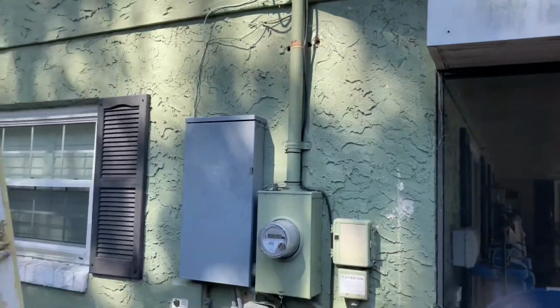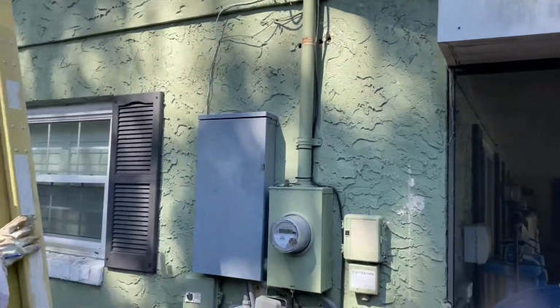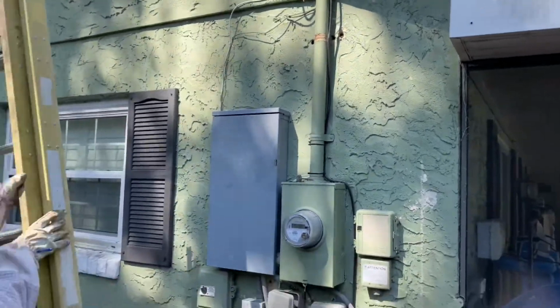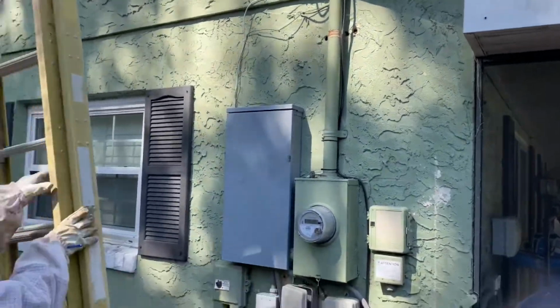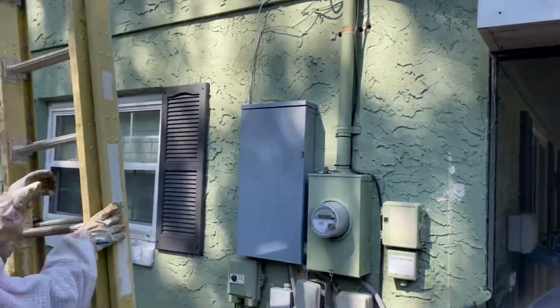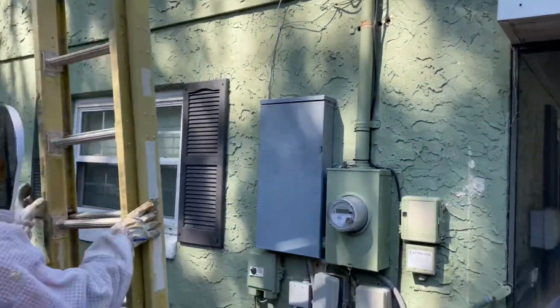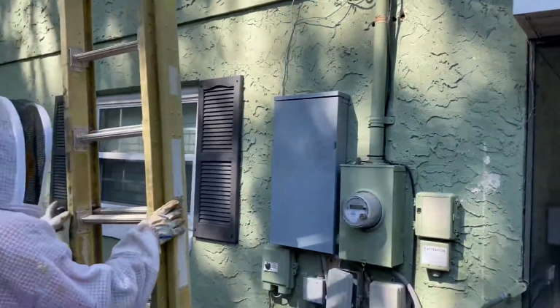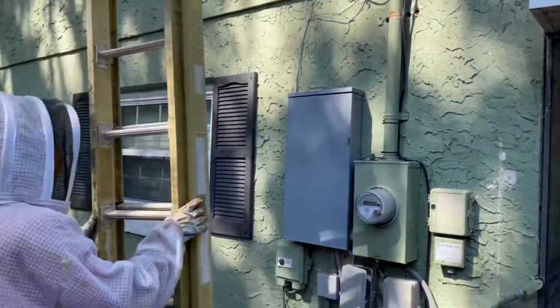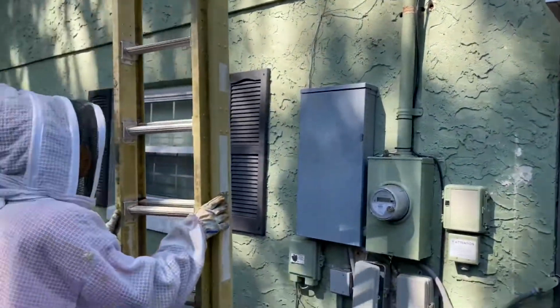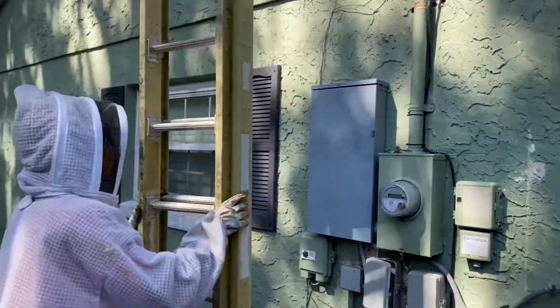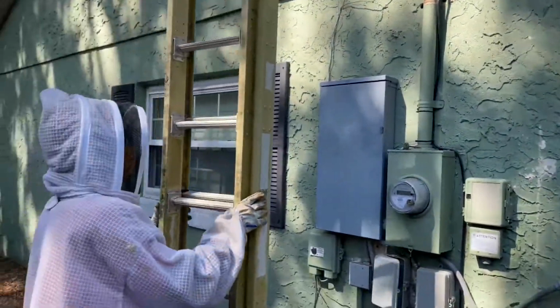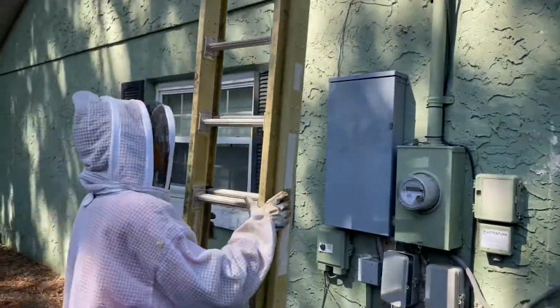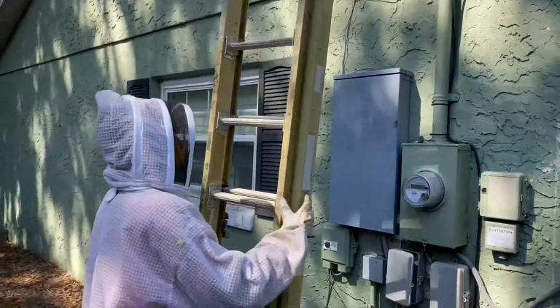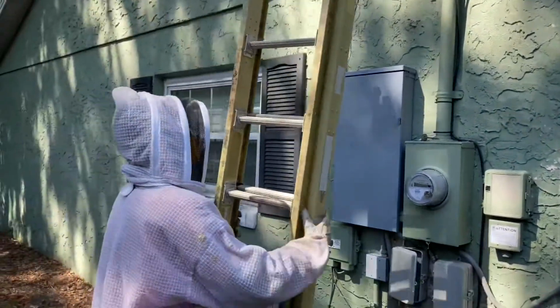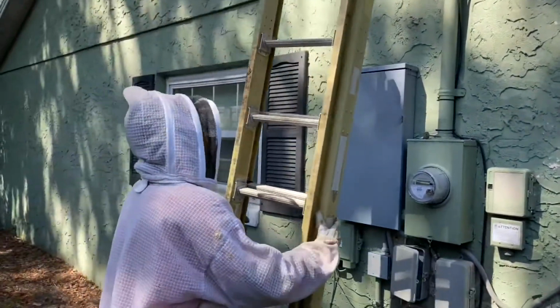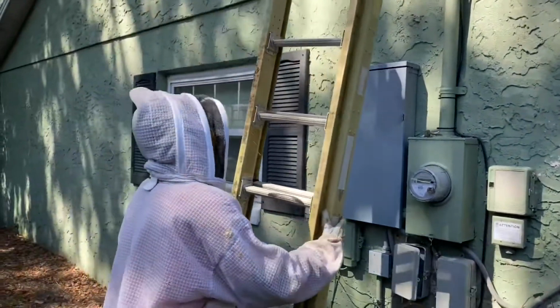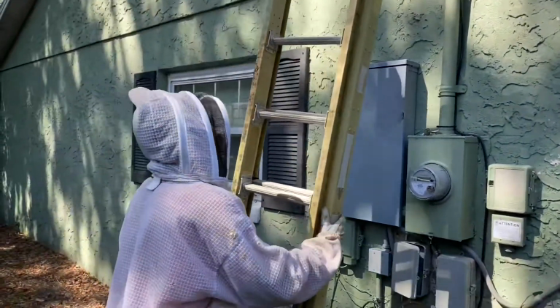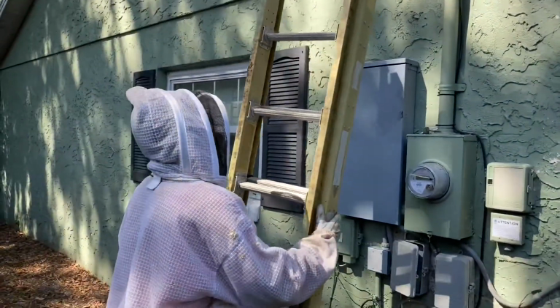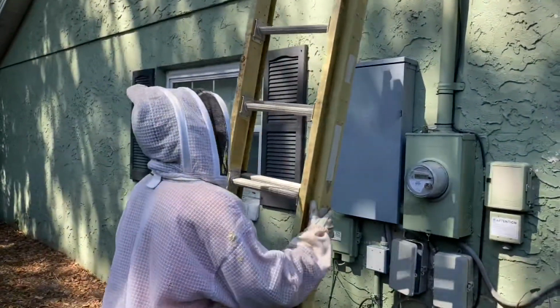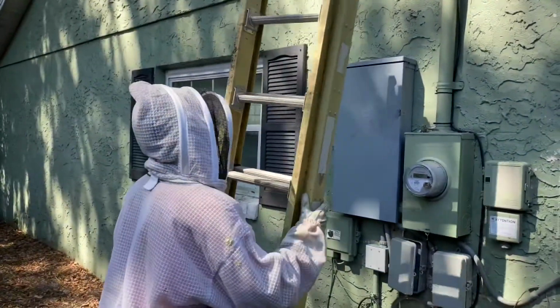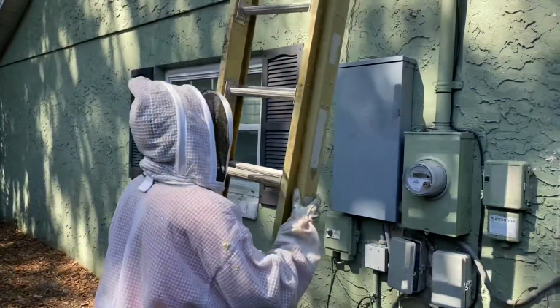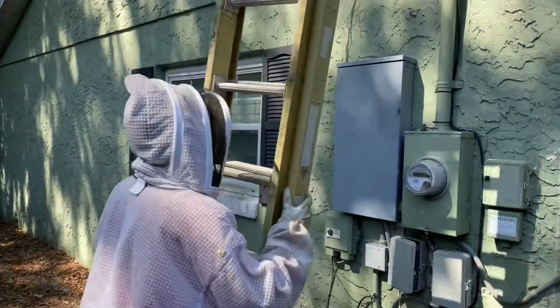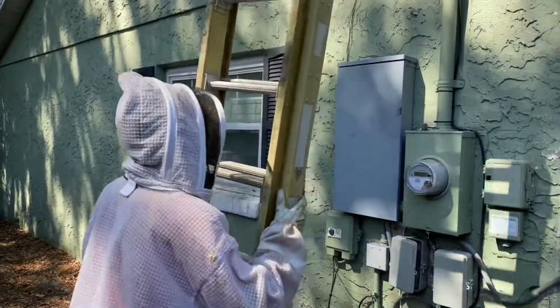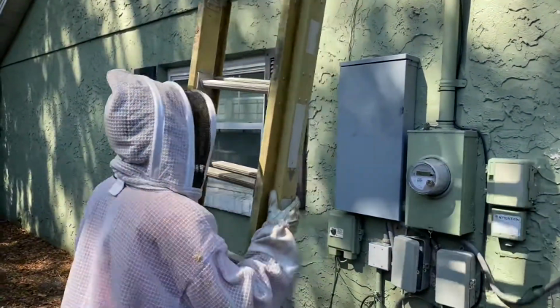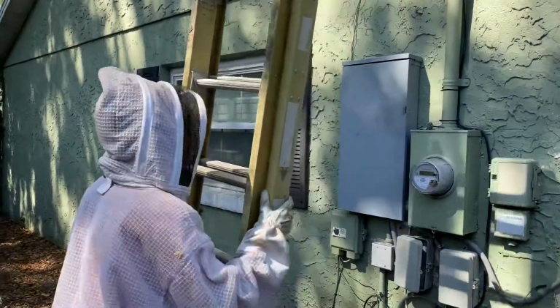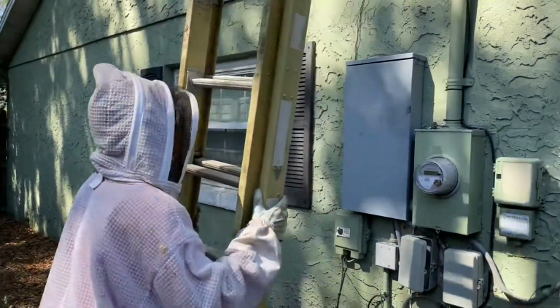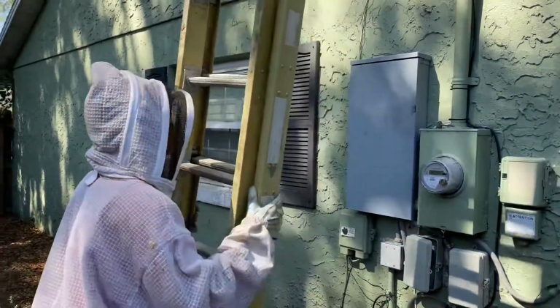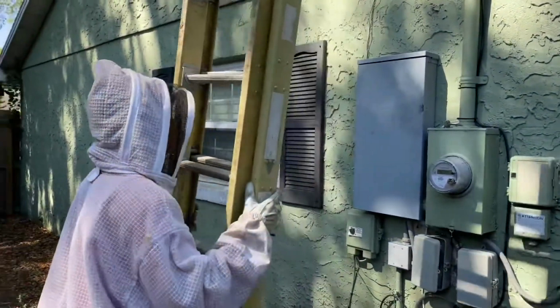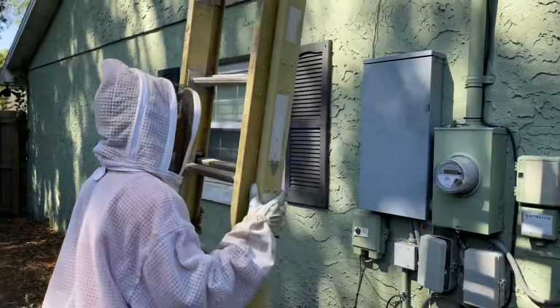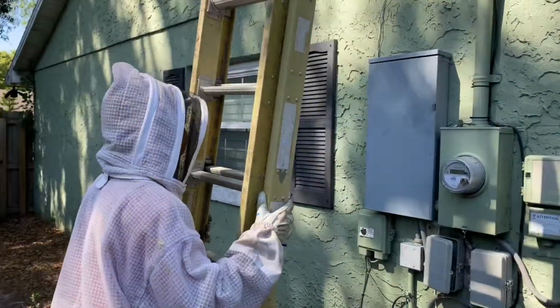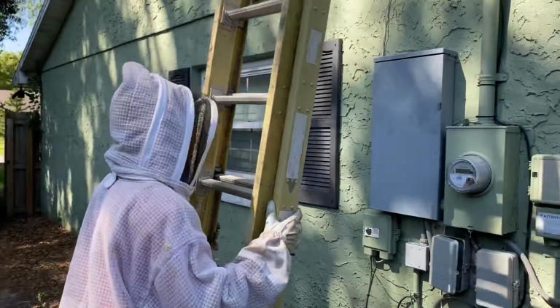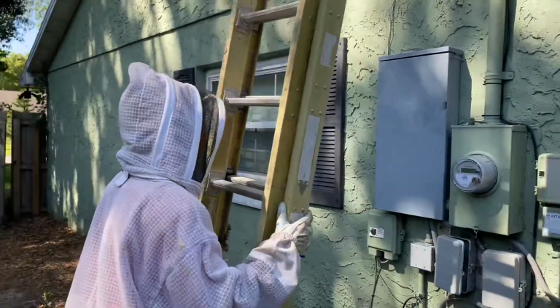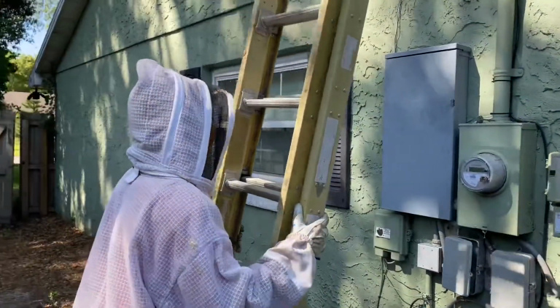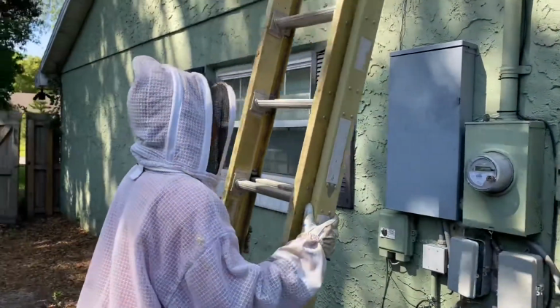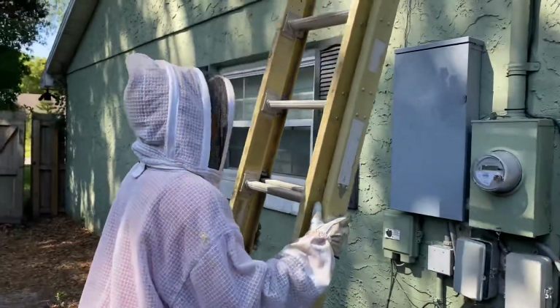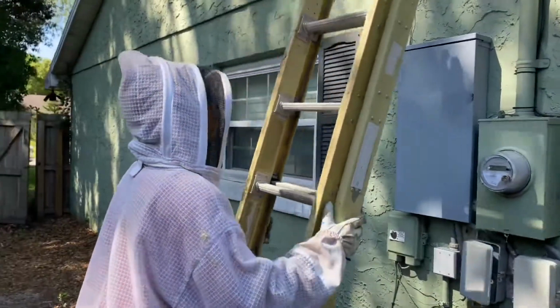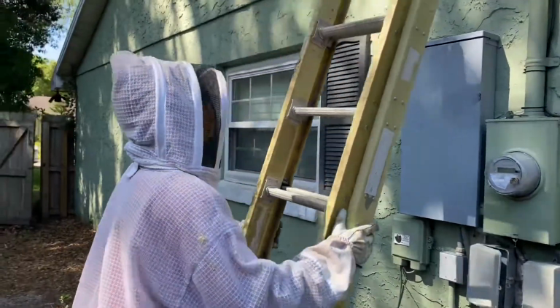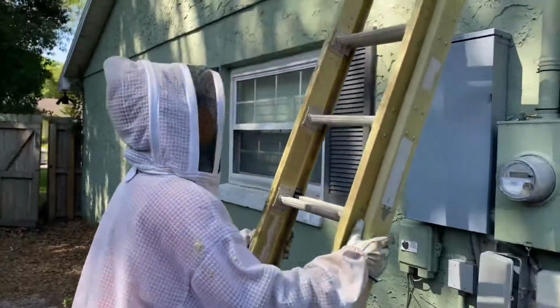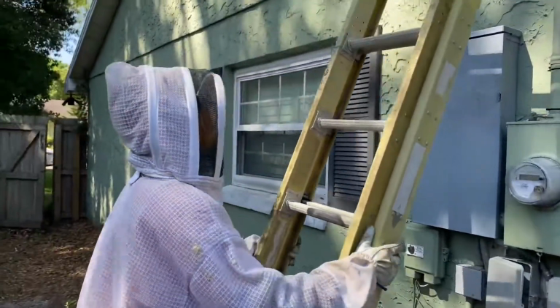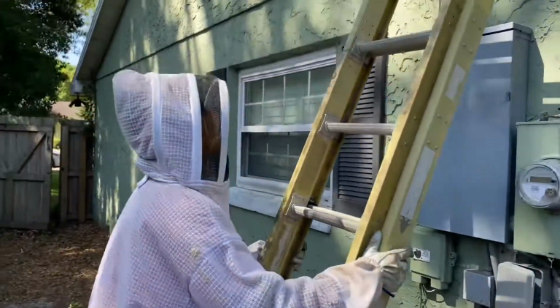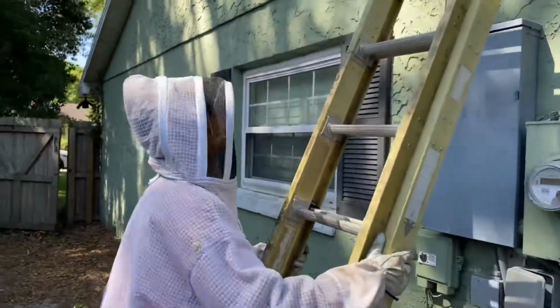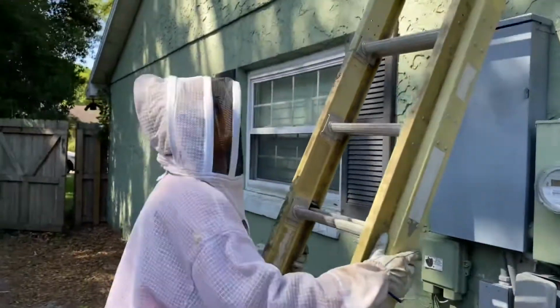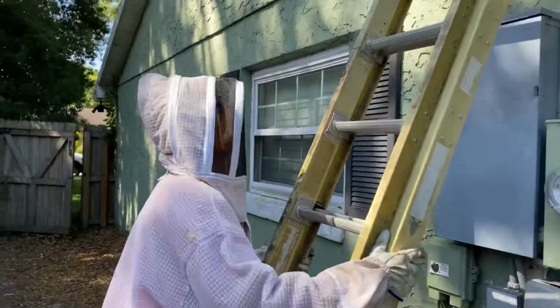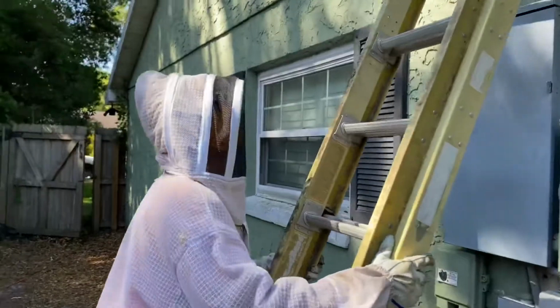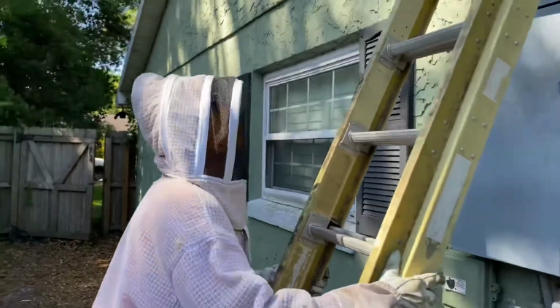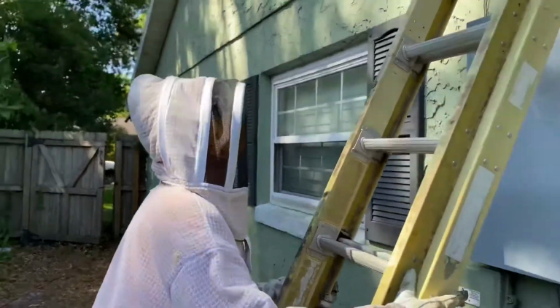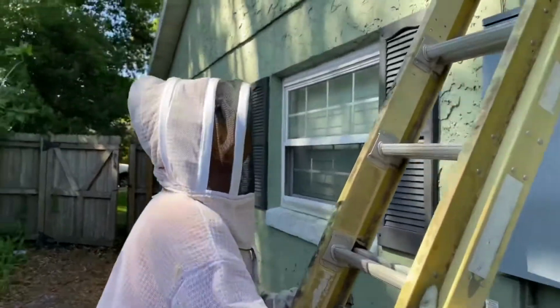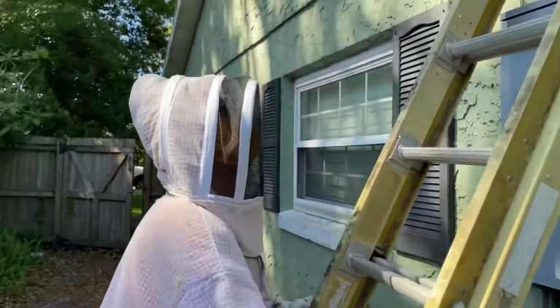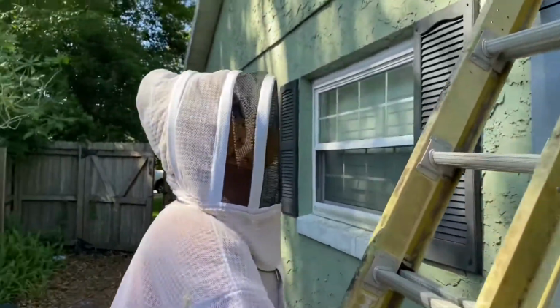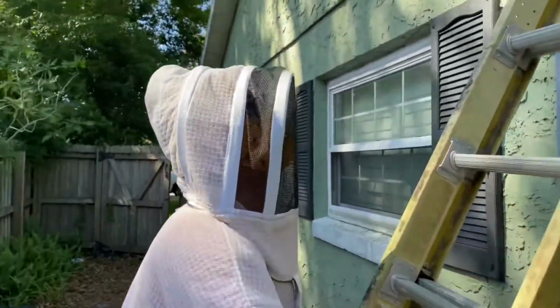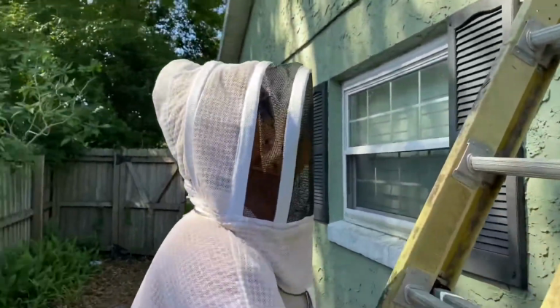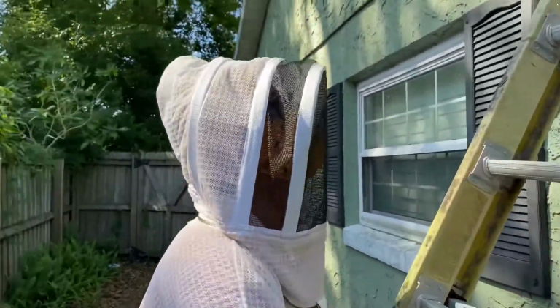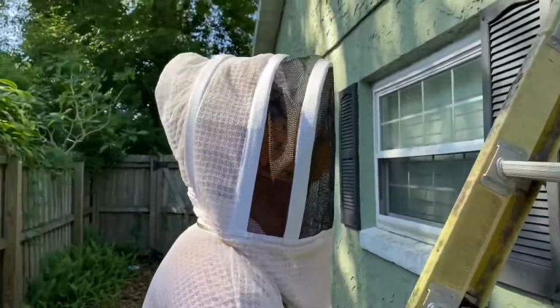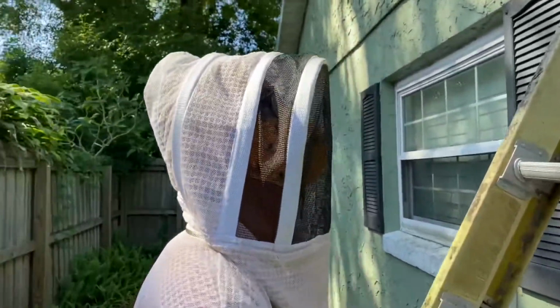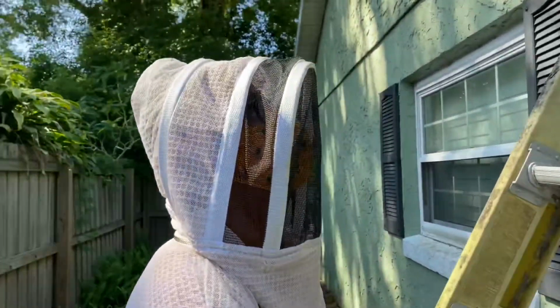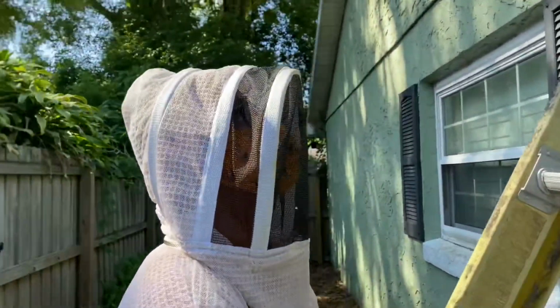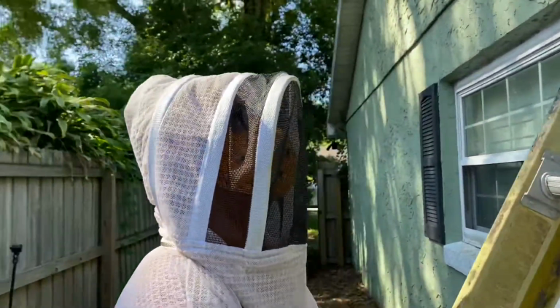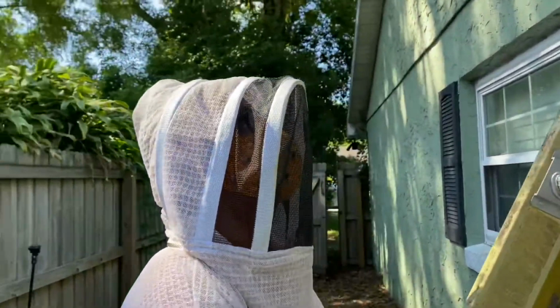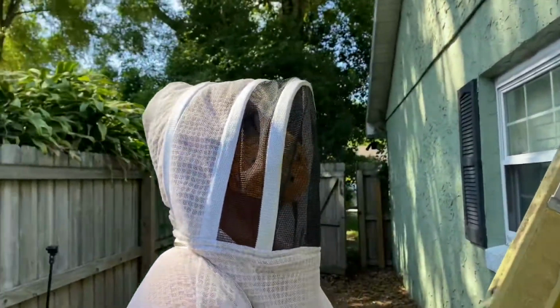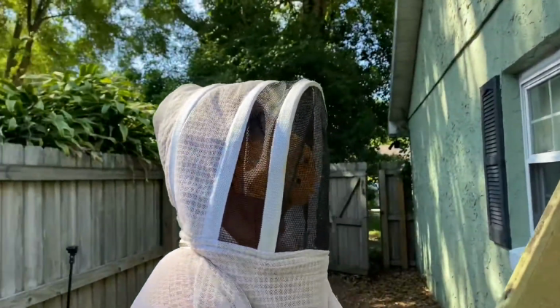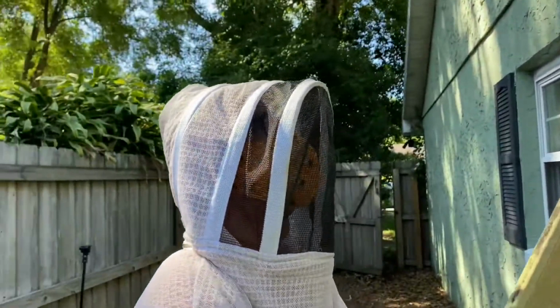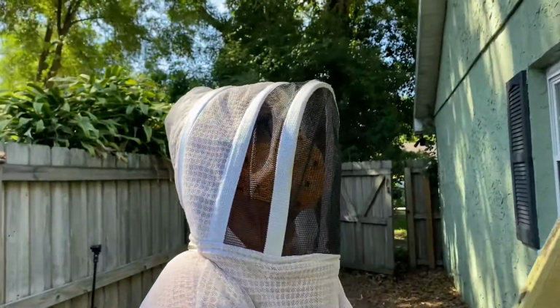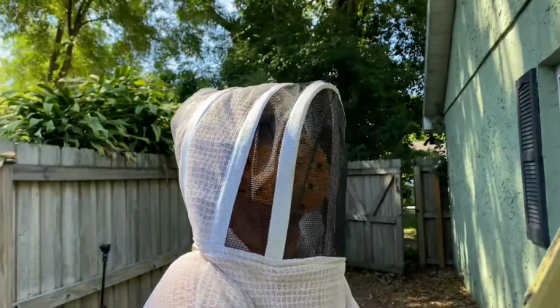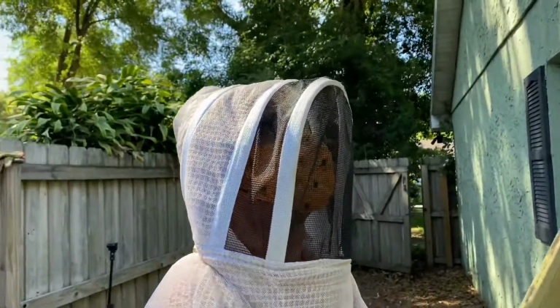But Ben, we're about to take care of them, right? Oh yeah, we're about to evict these bees out of here today.